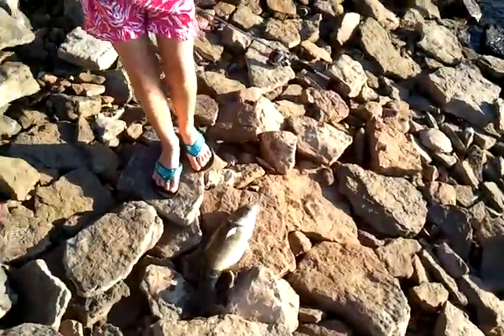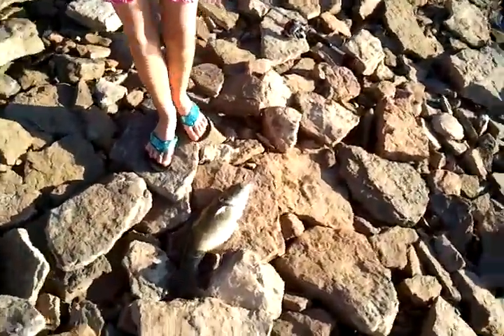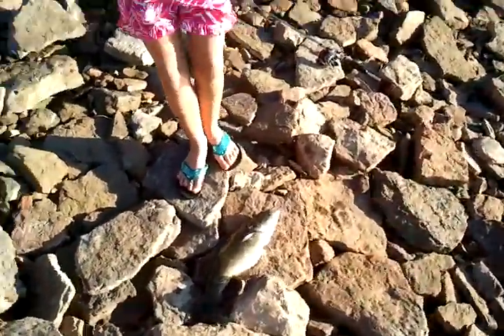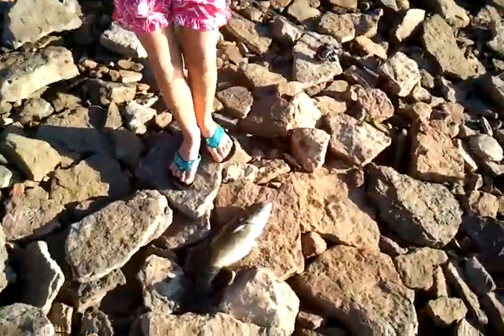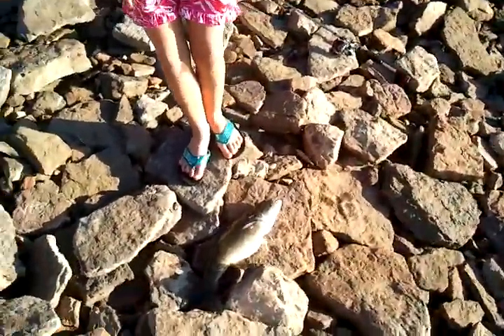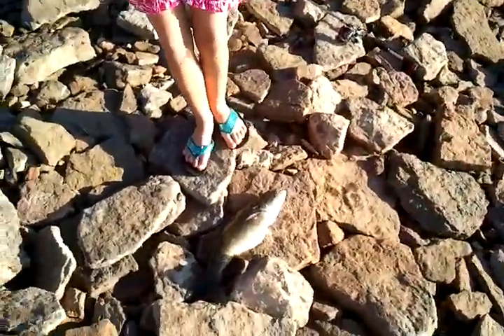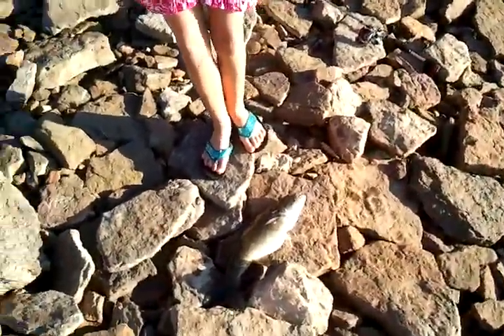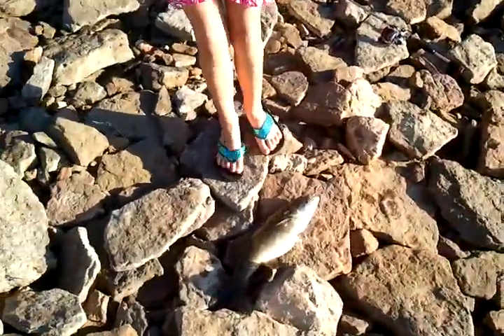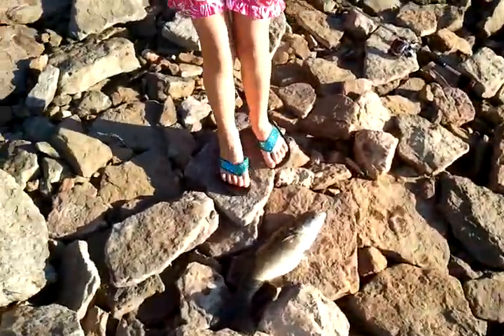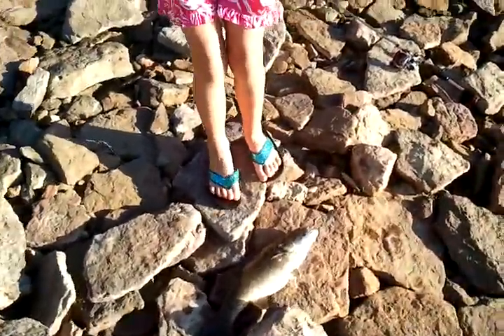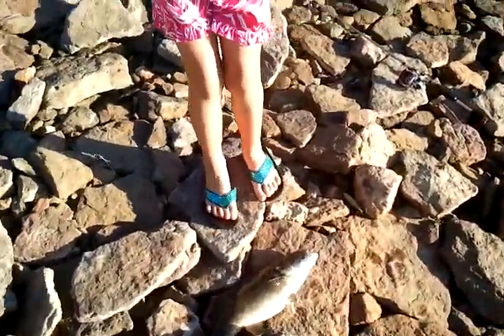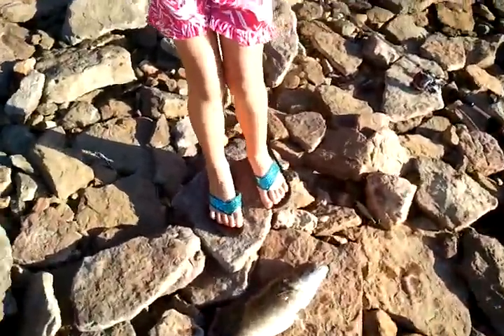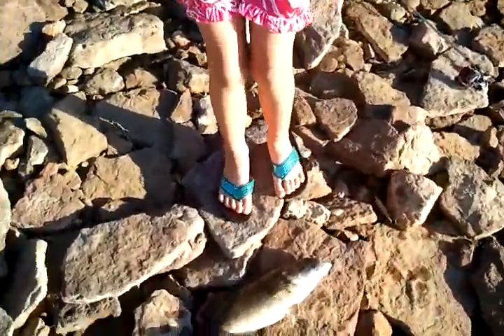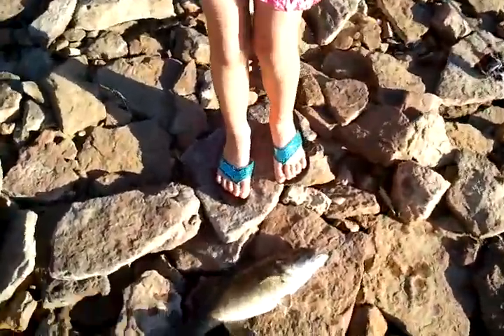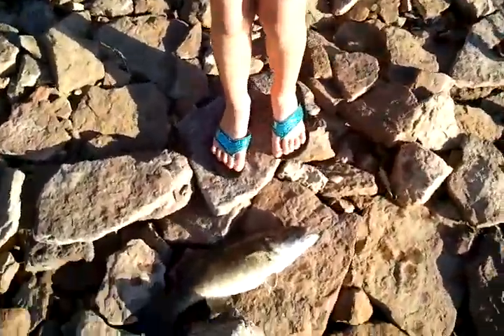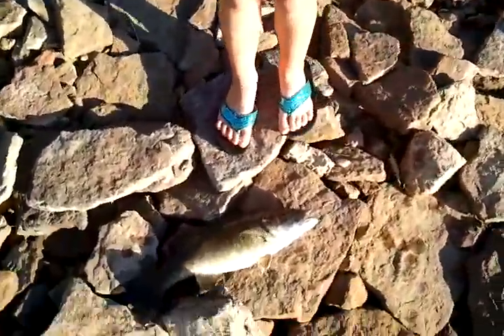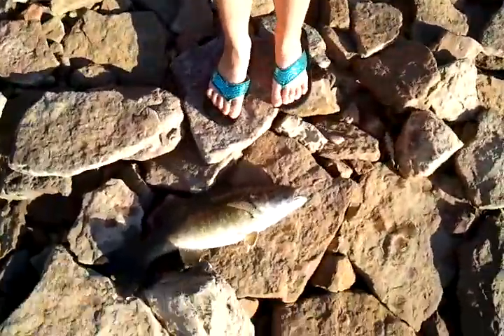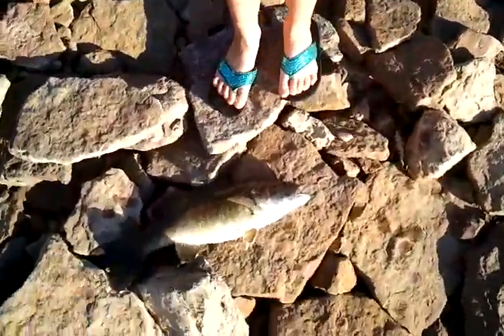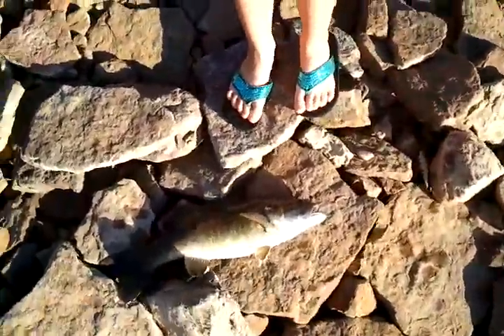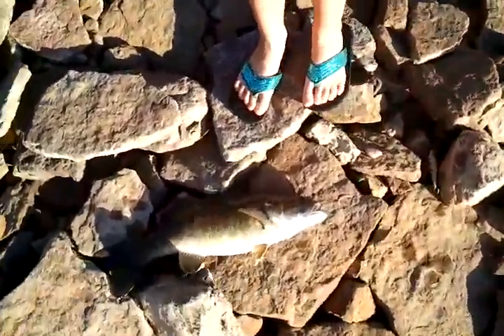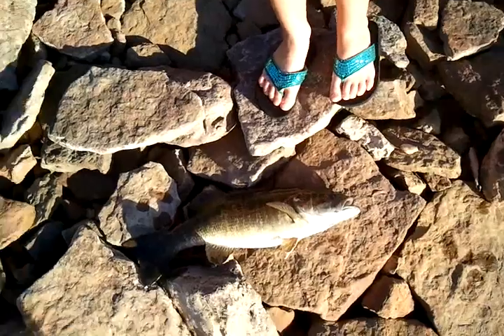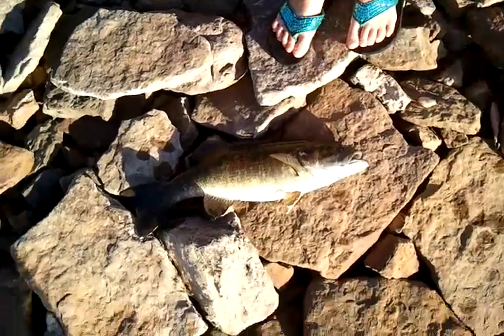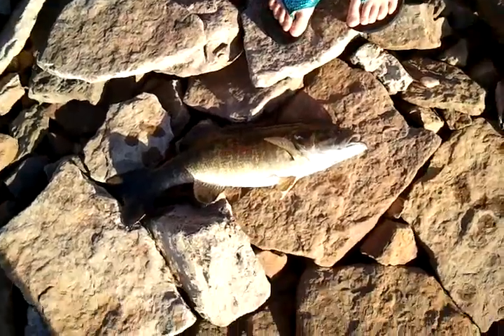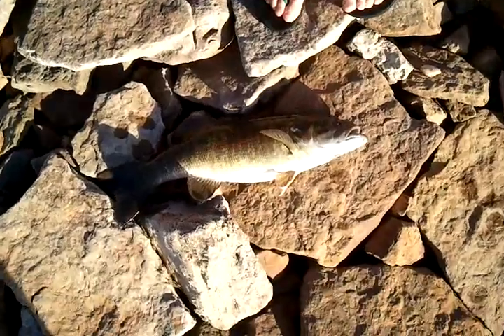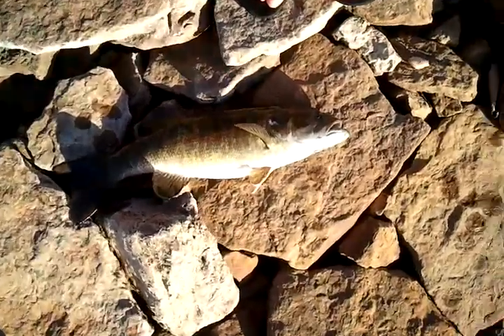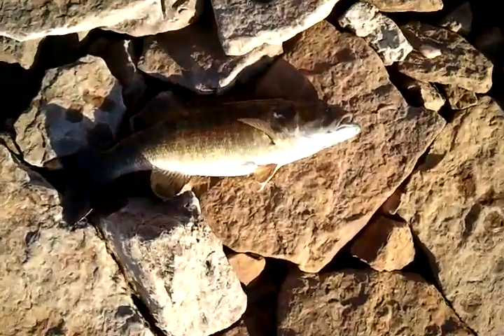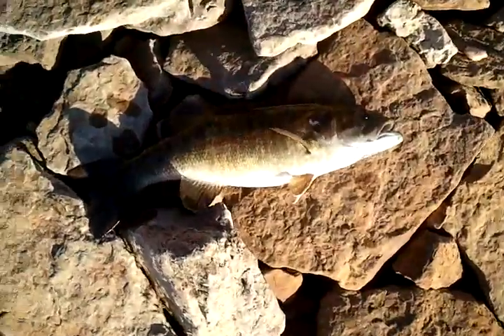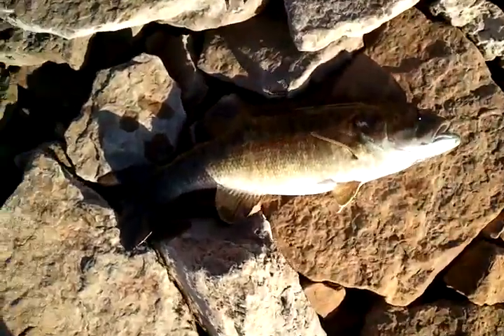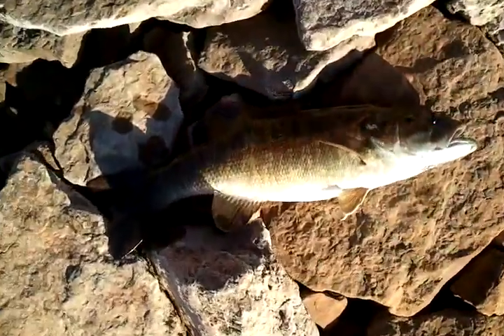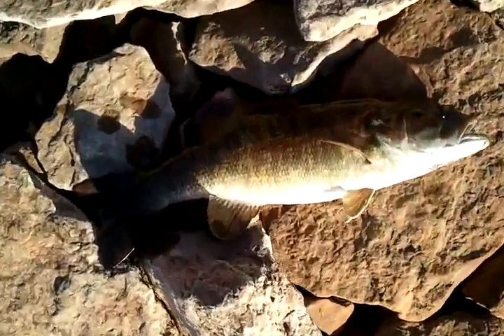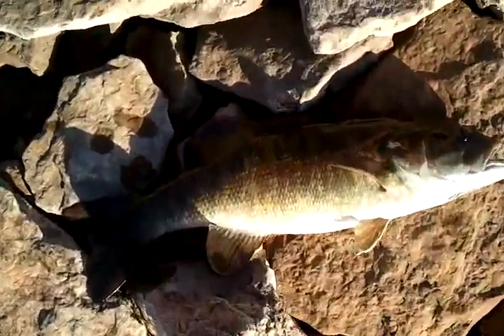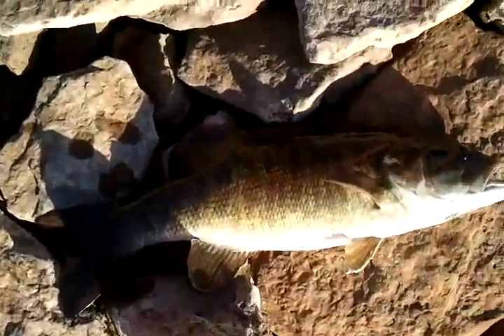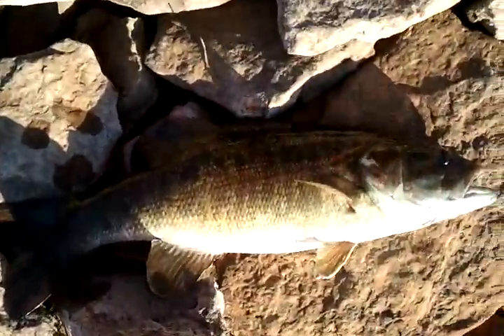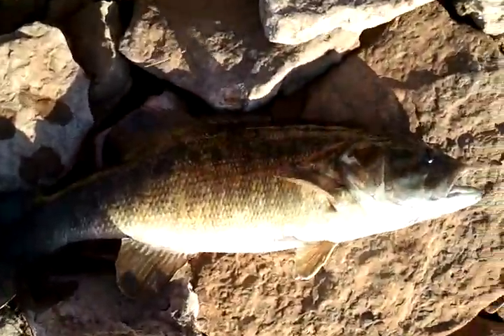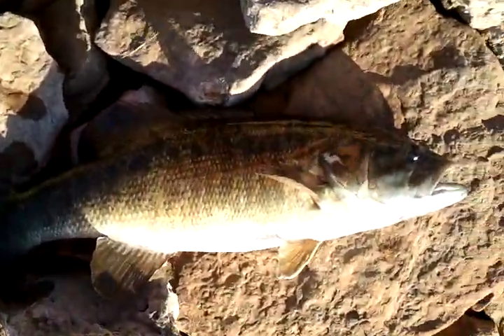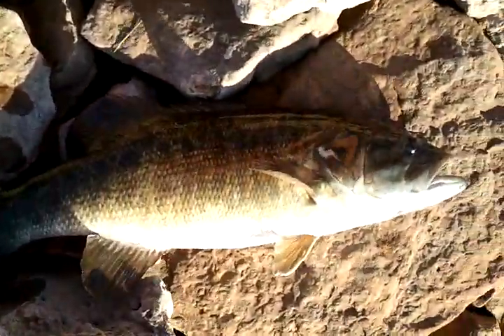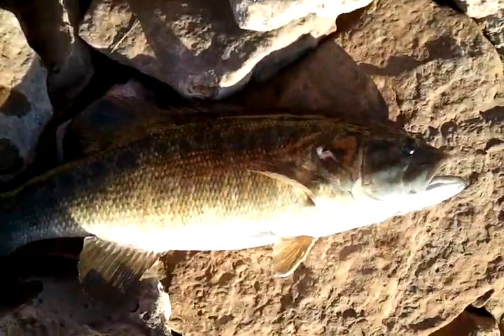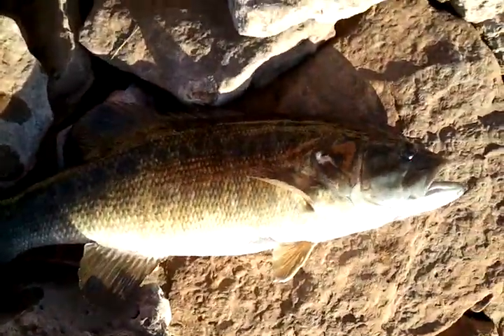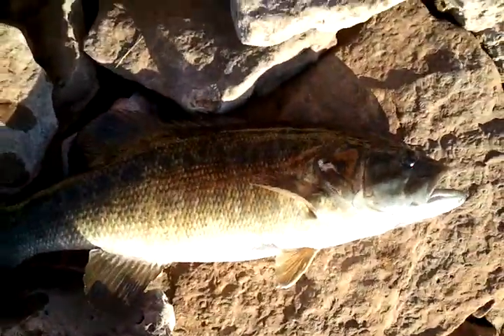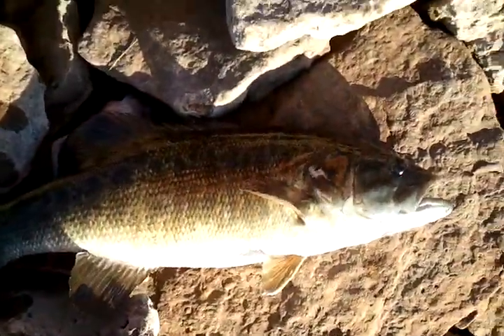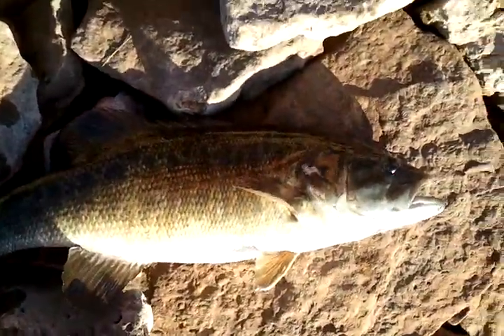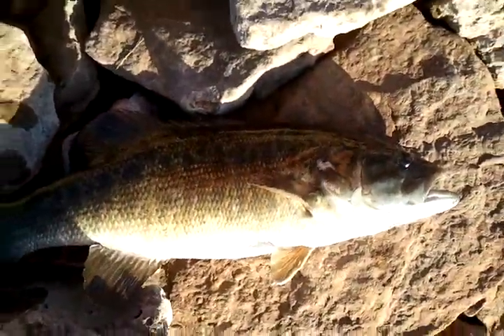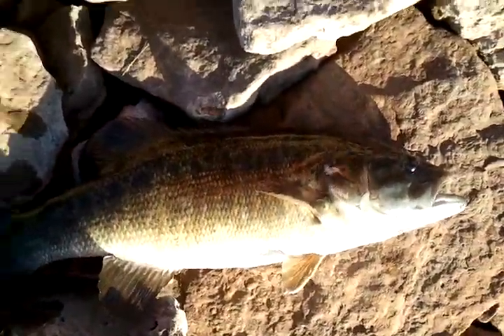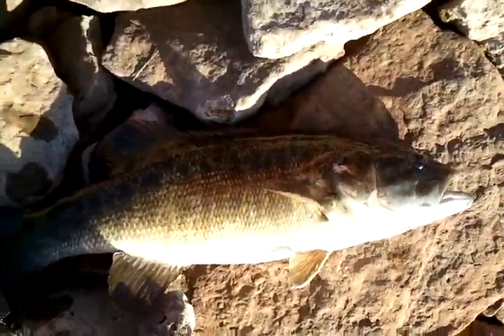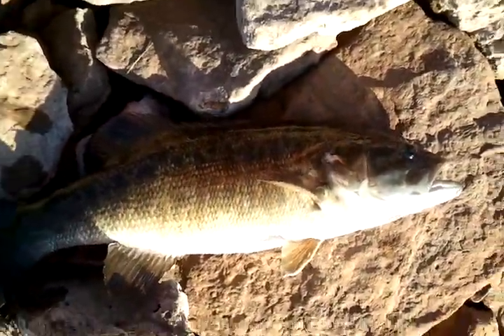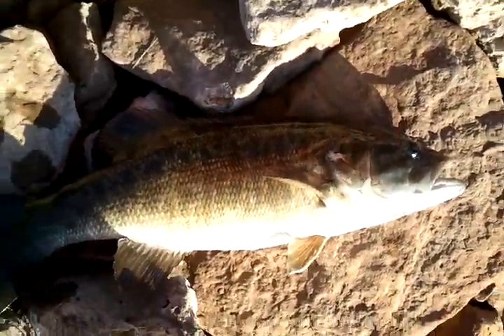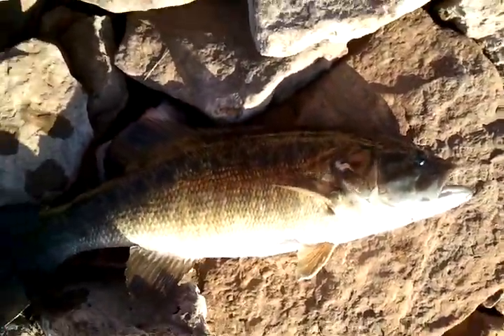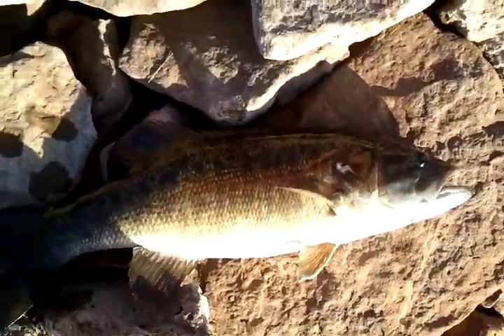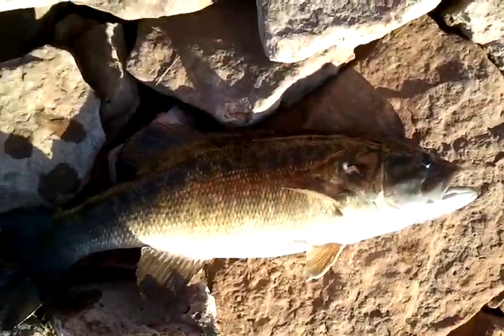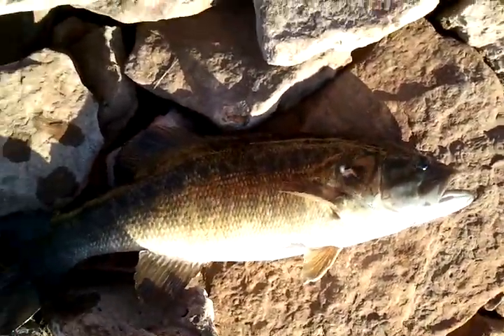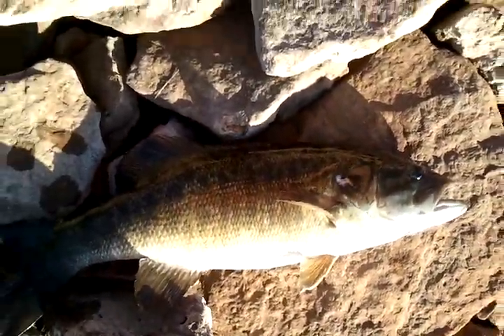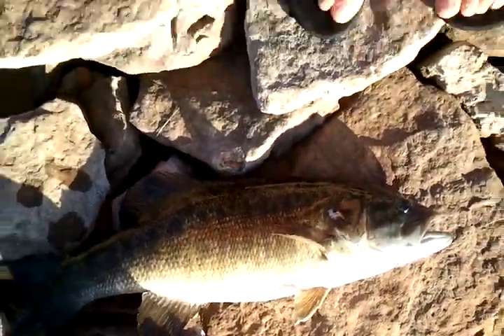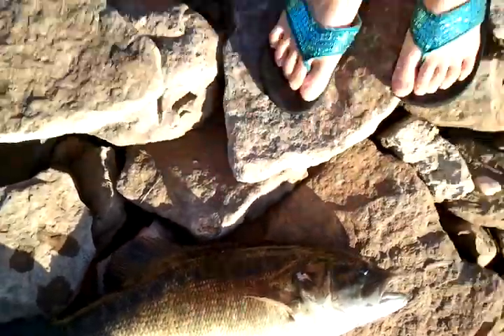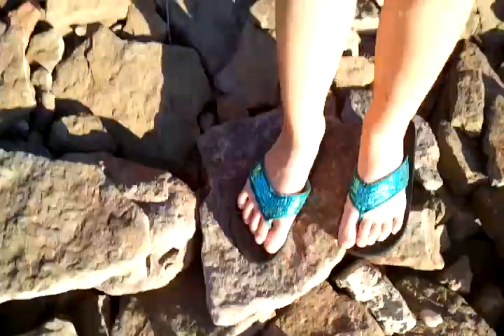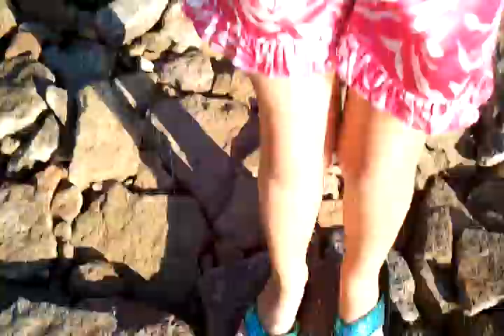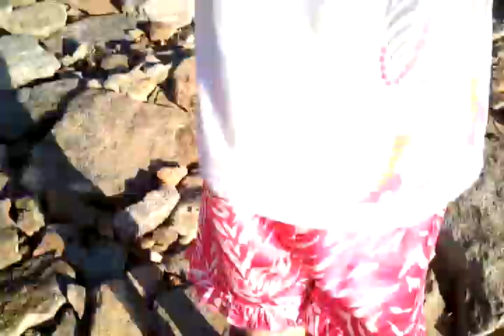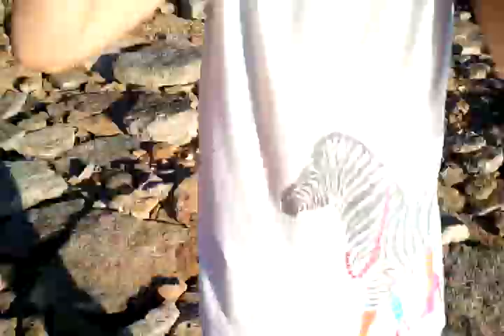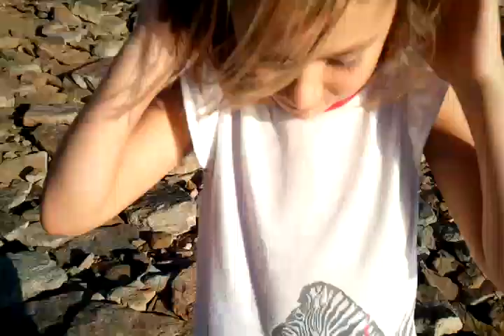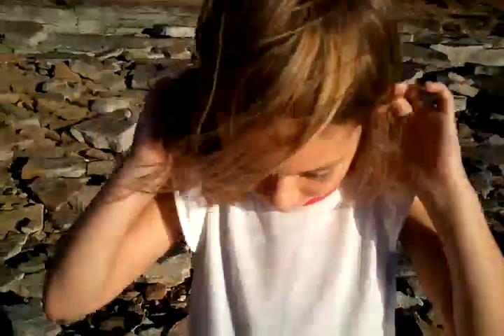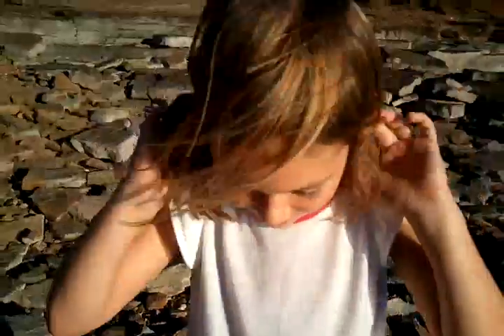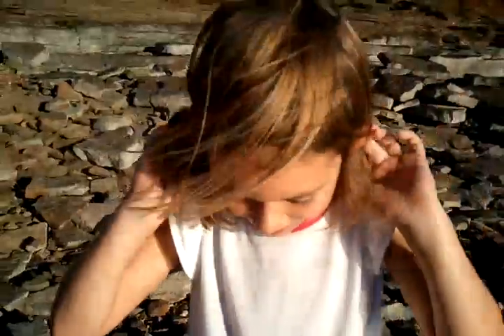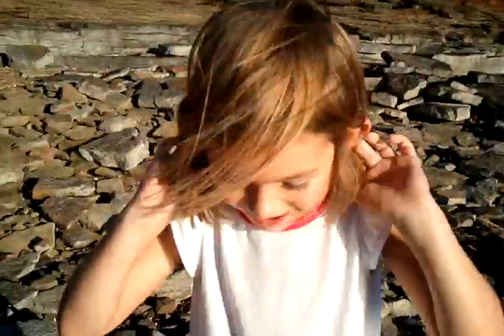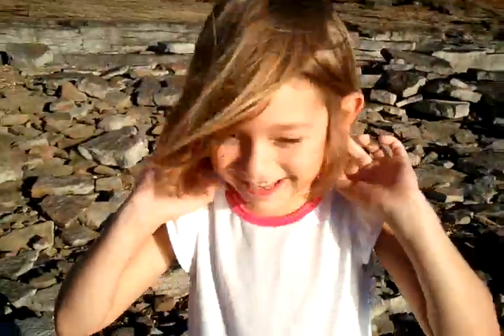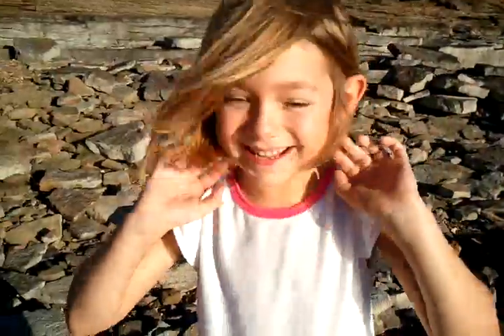Let's get that baby back in there. That's a nice fish though — he's closing his mouth on me. Say goodbye, Abigail! Bye!